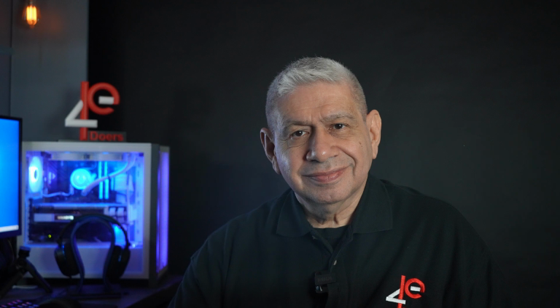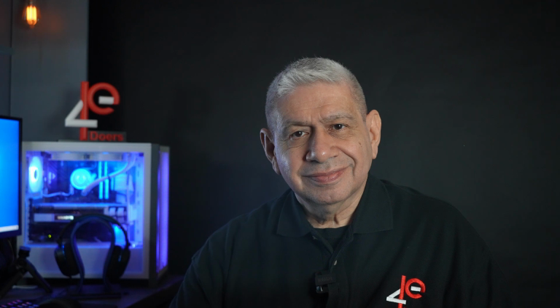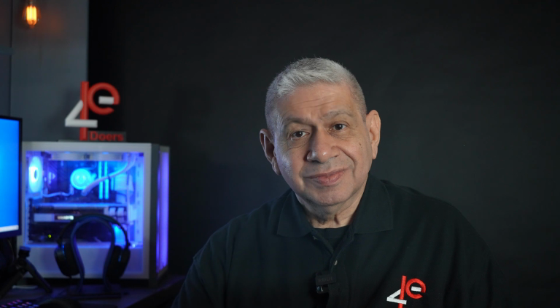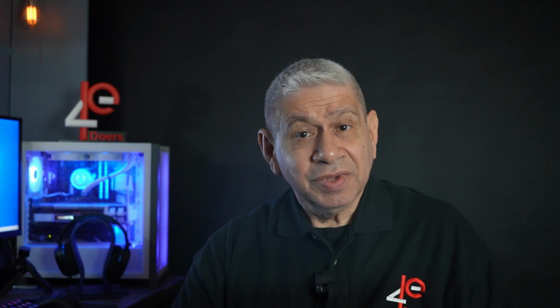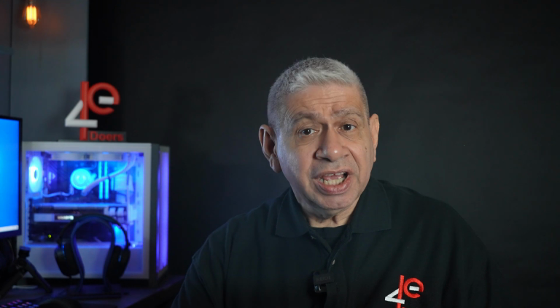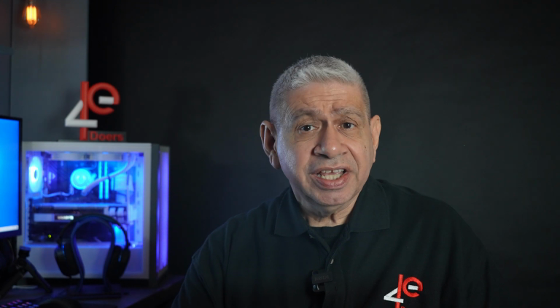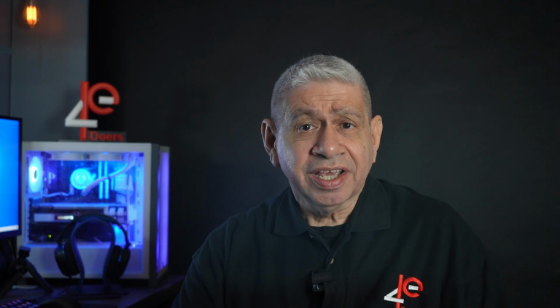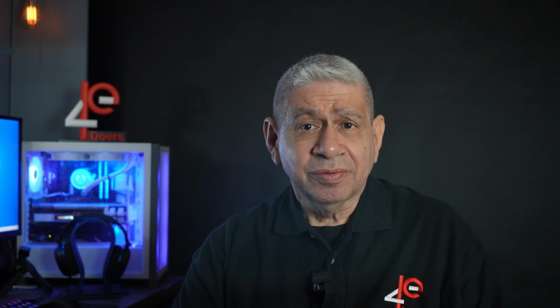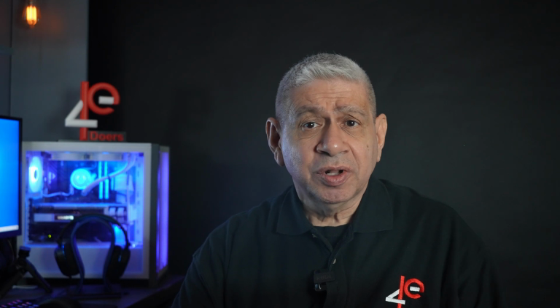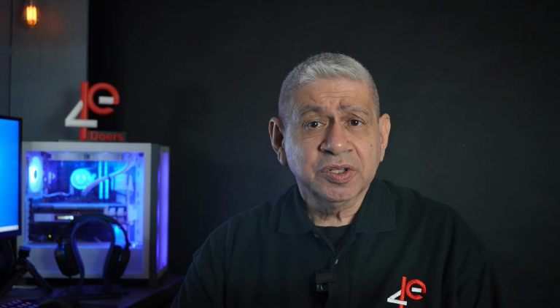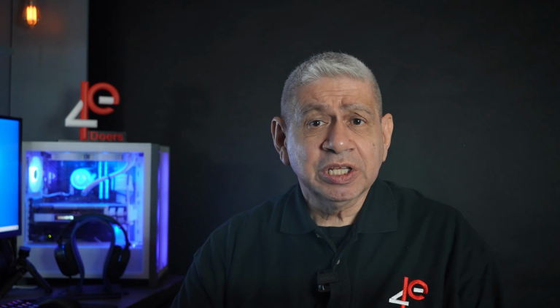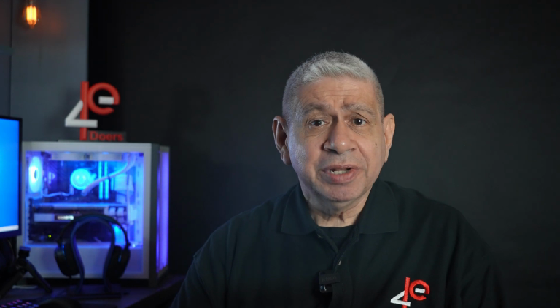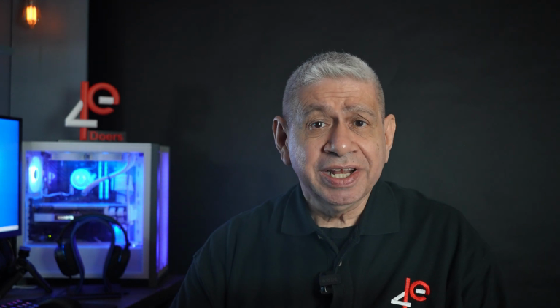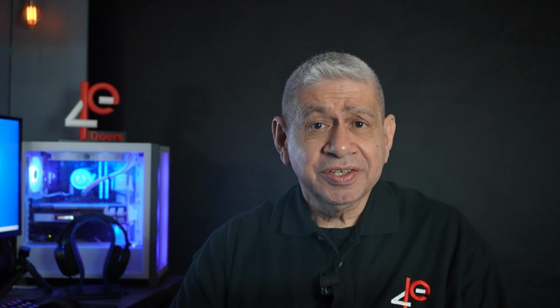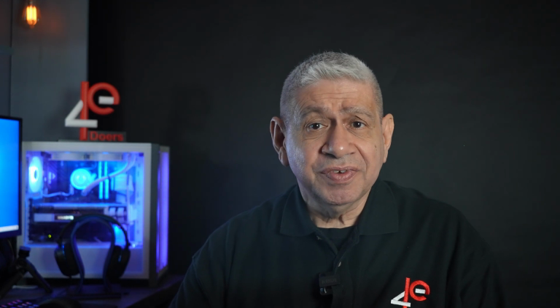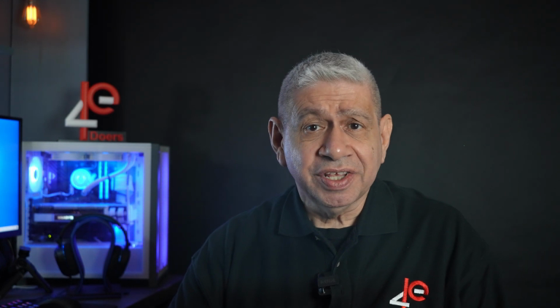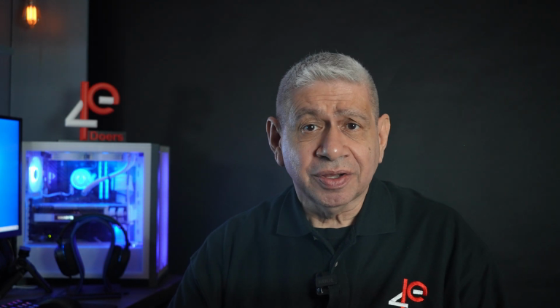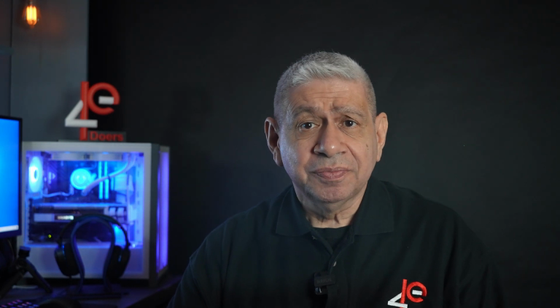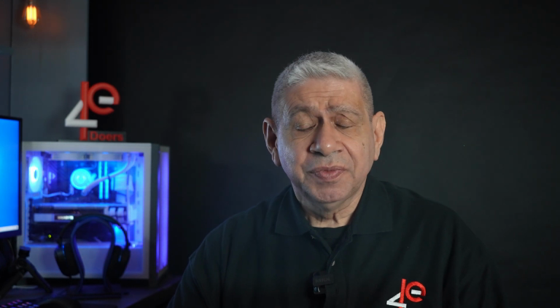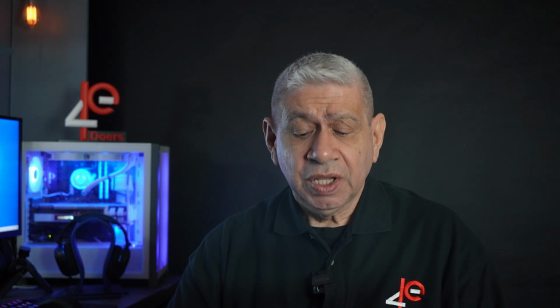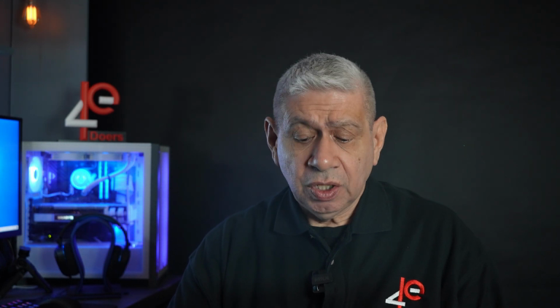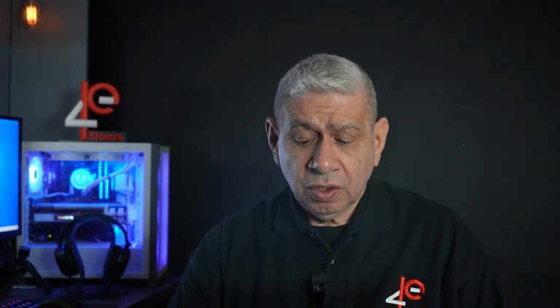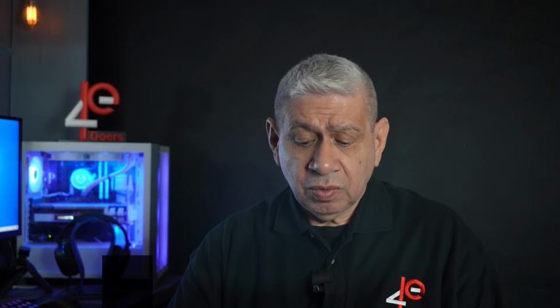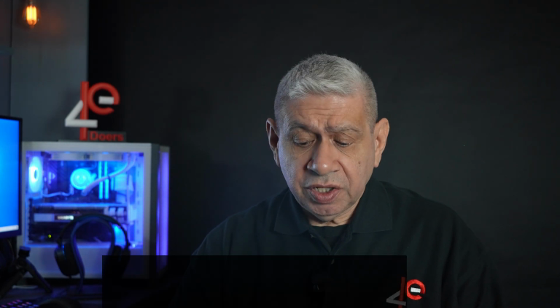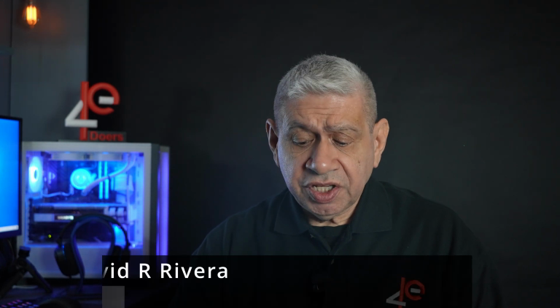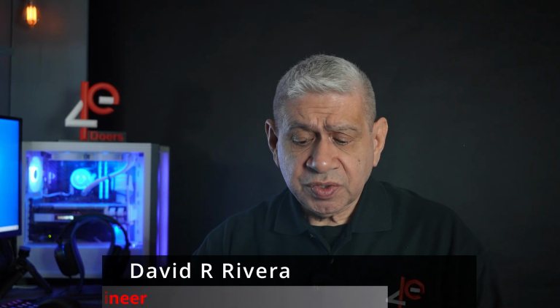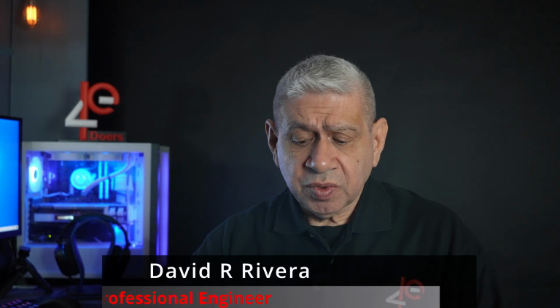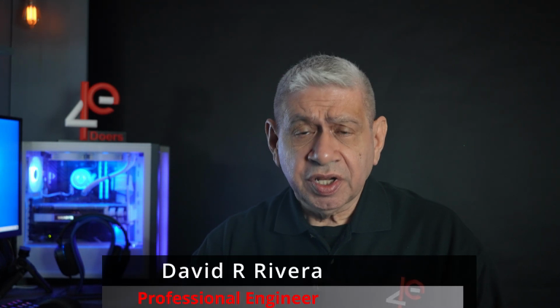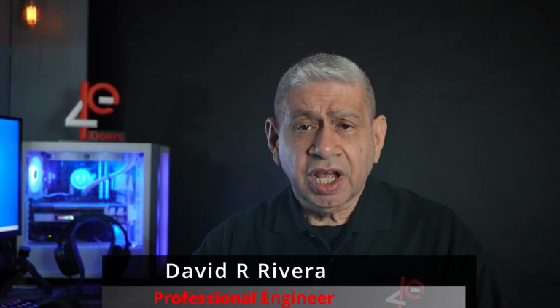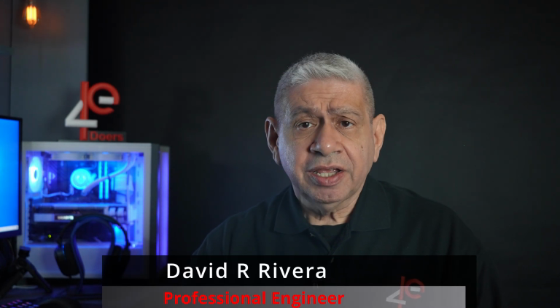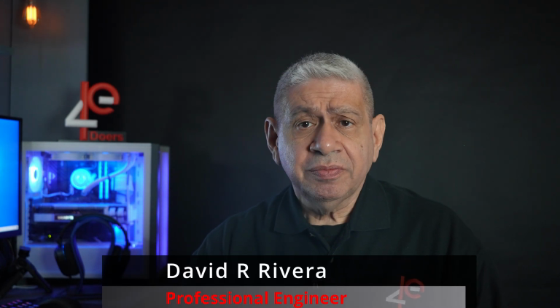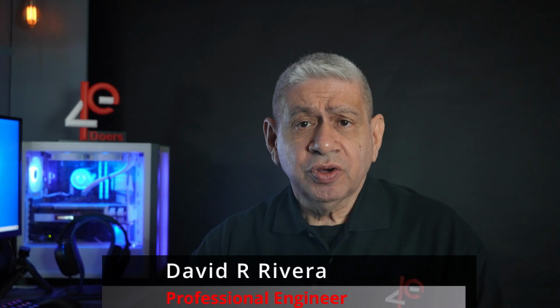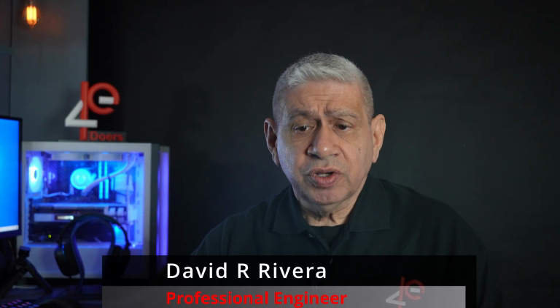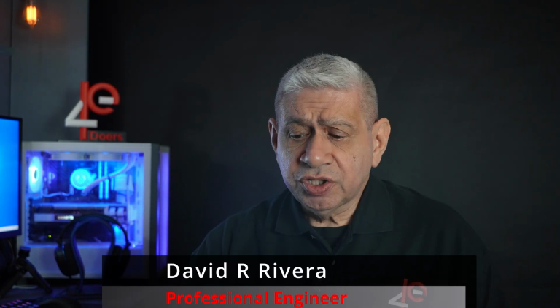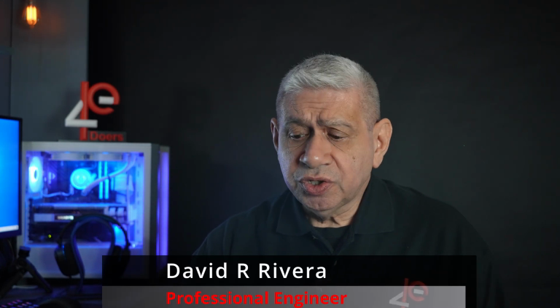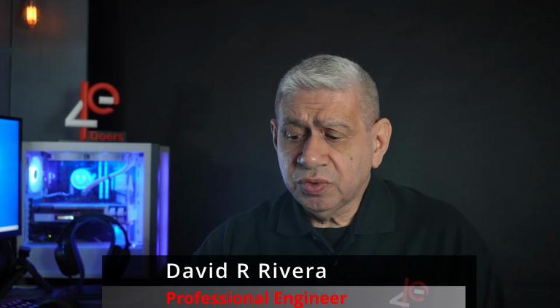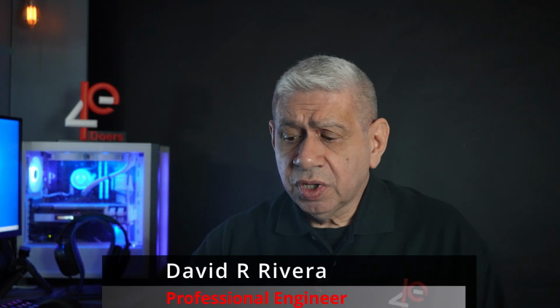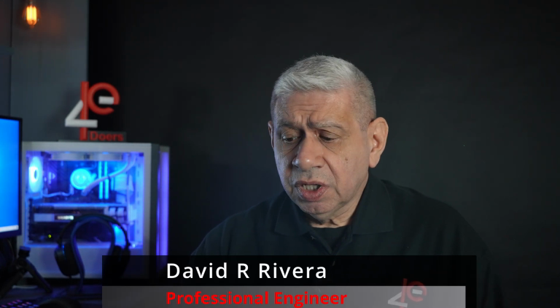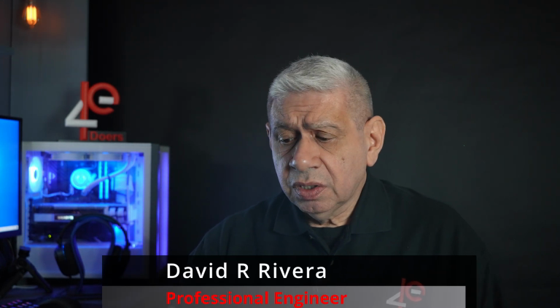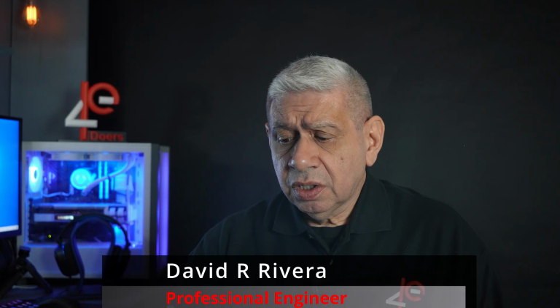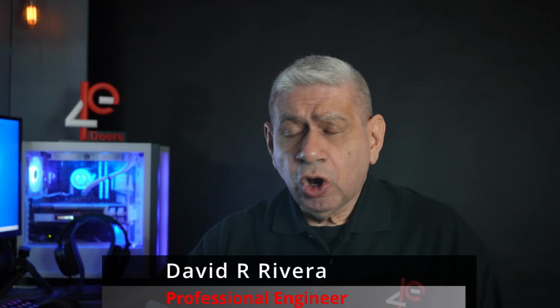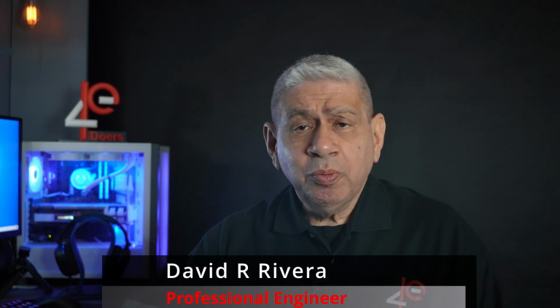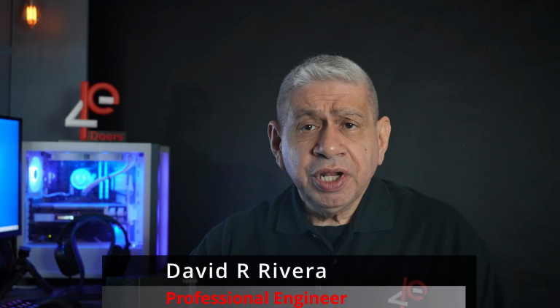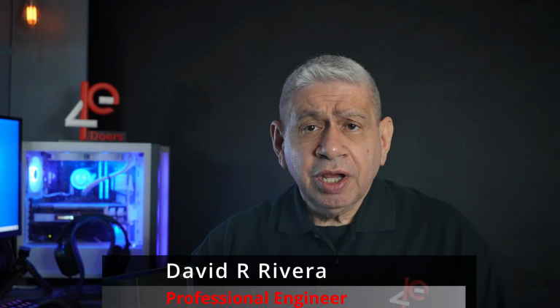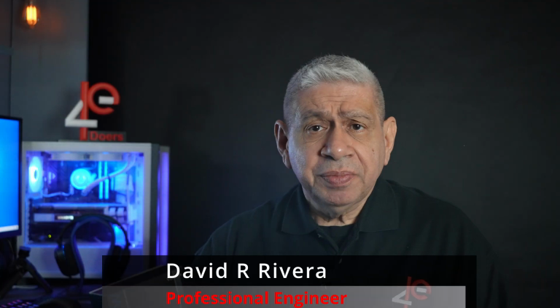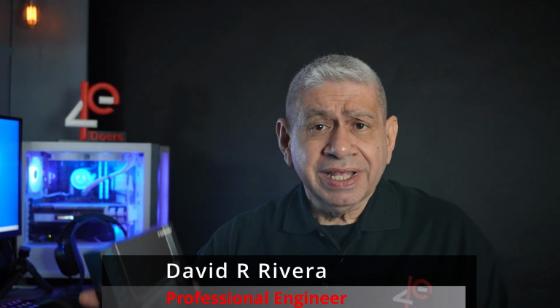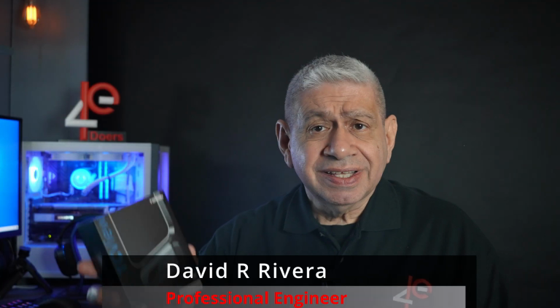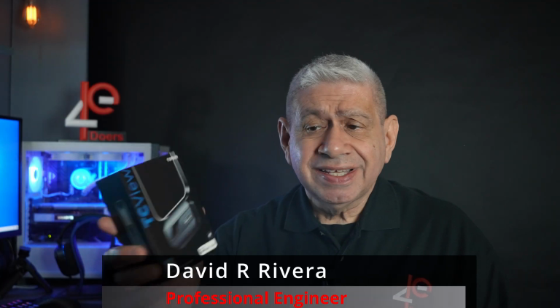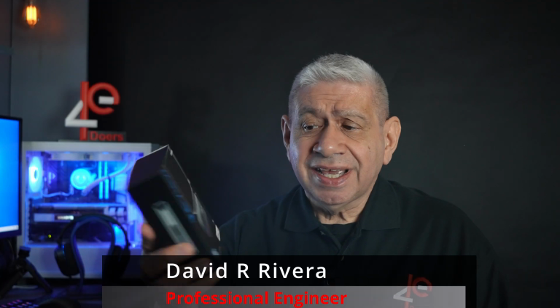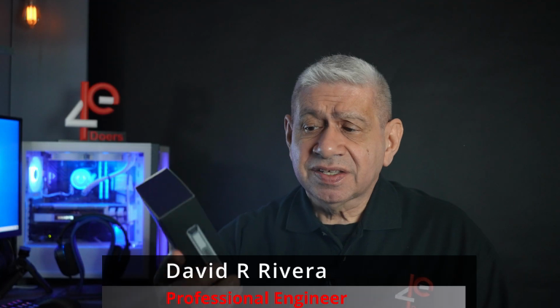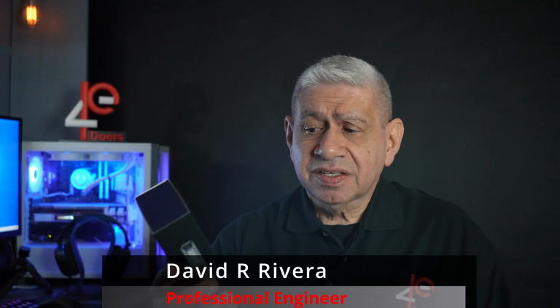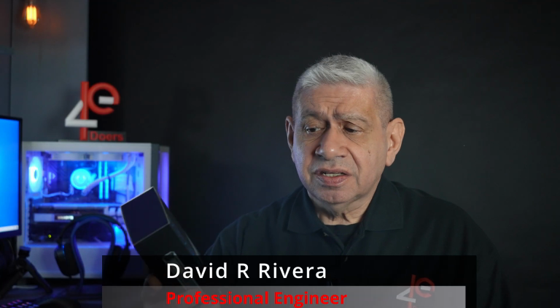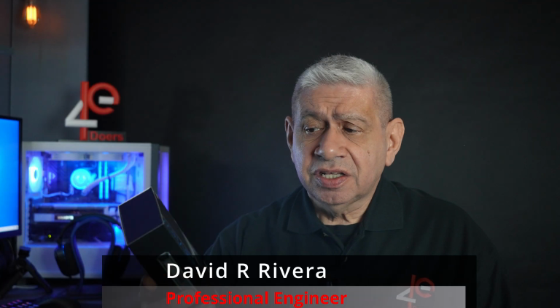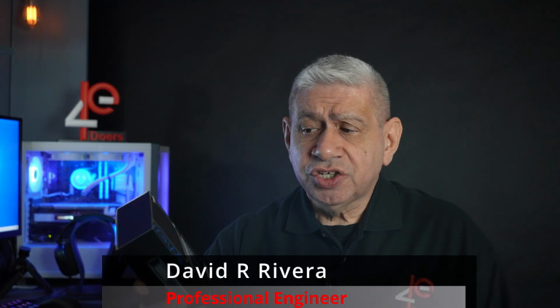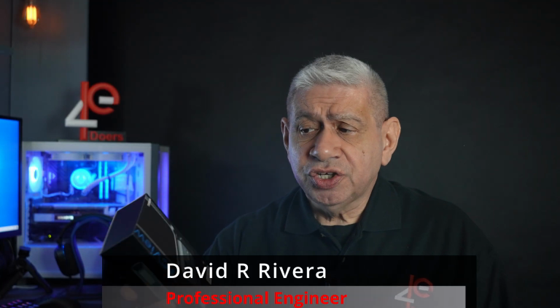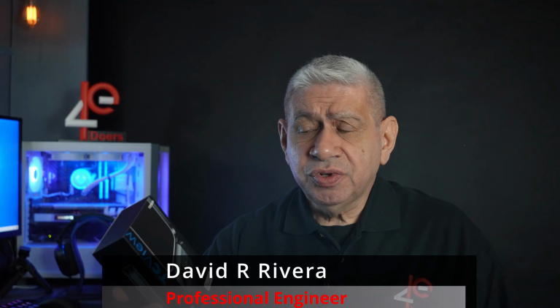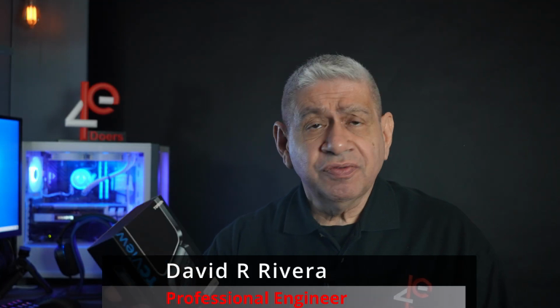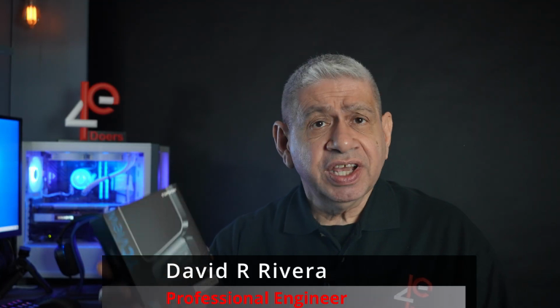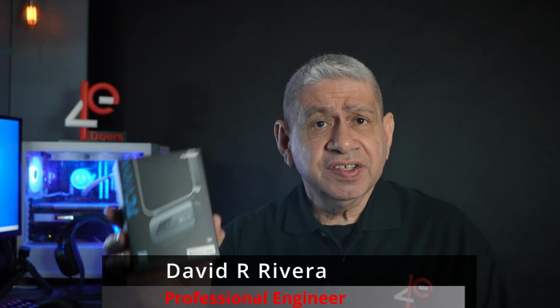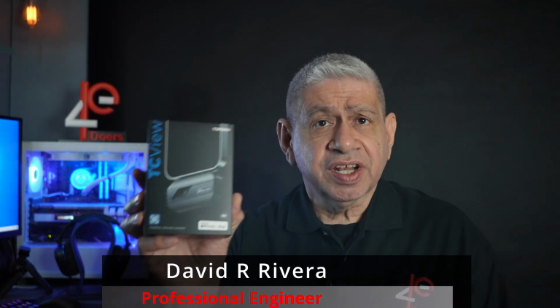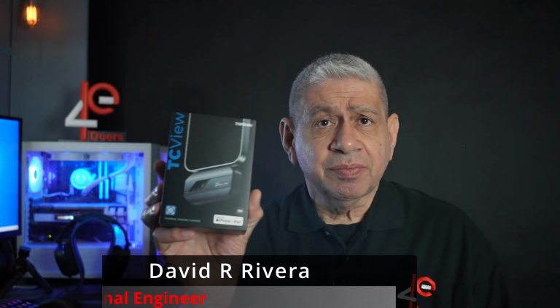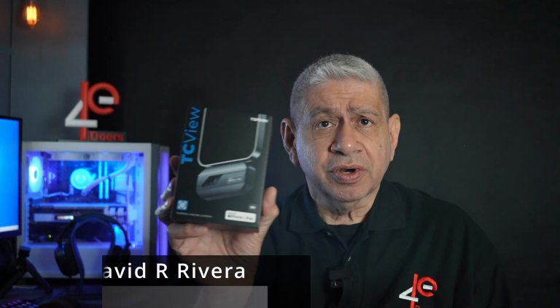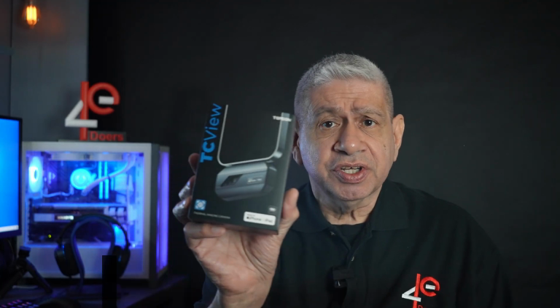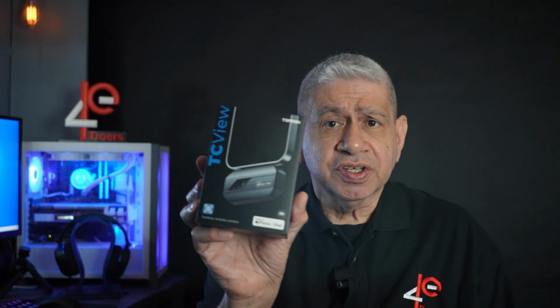Well hi again, welcome to my latest video. In this one I'm going to open up and test this new device that I purchased.